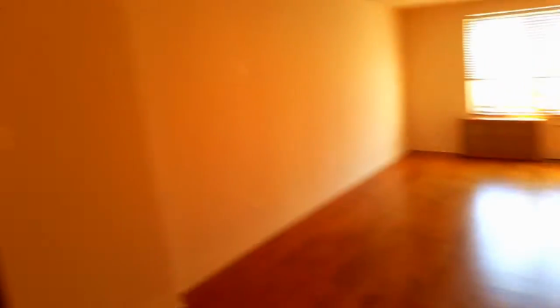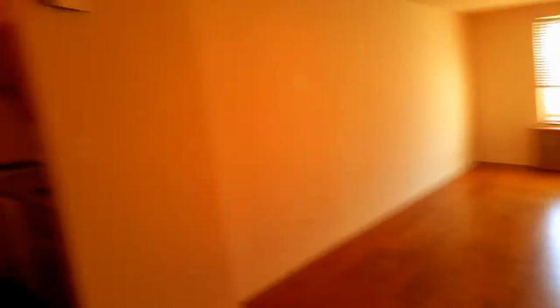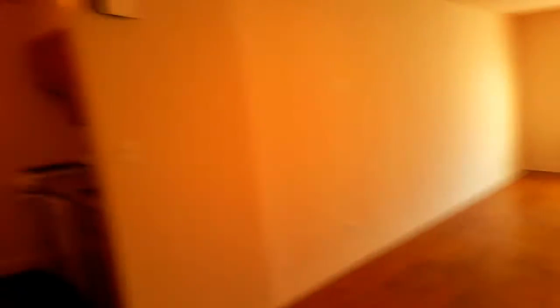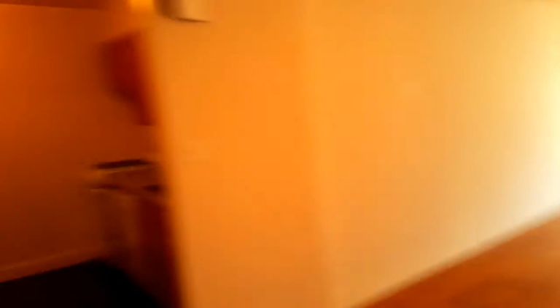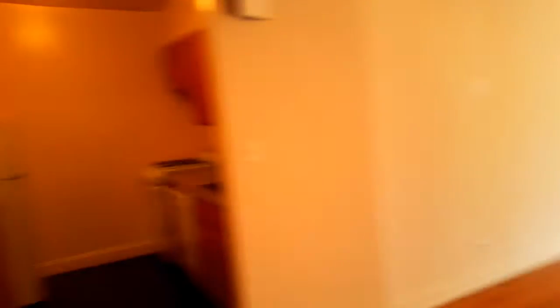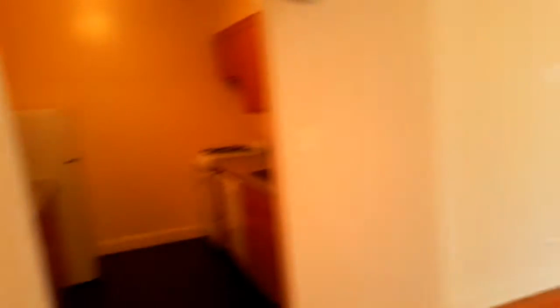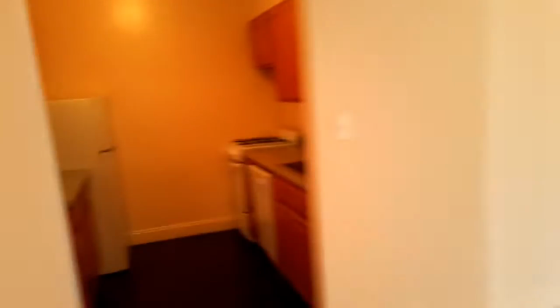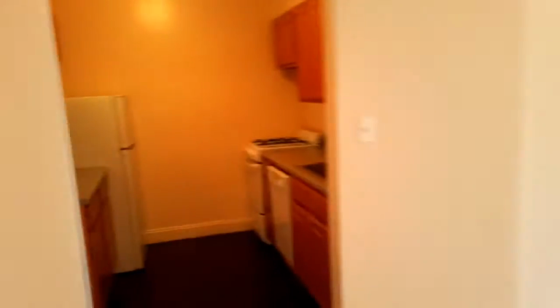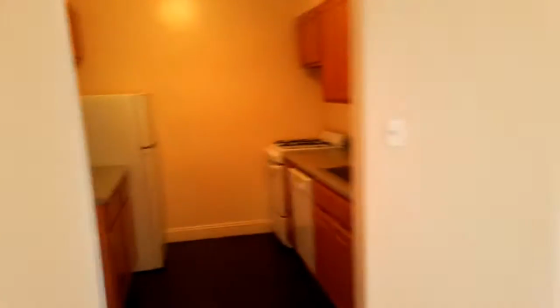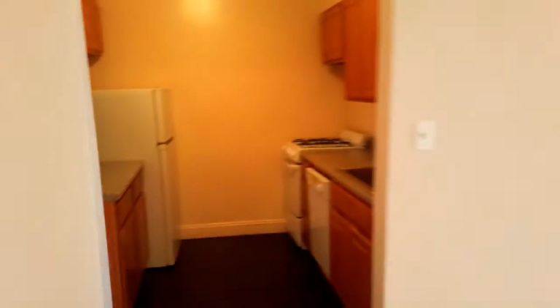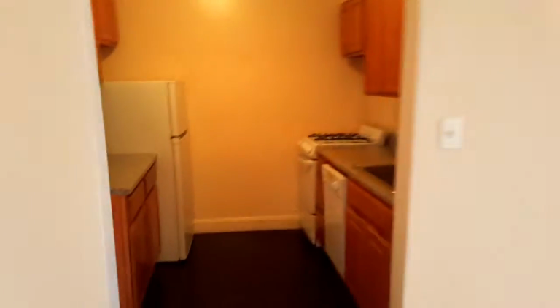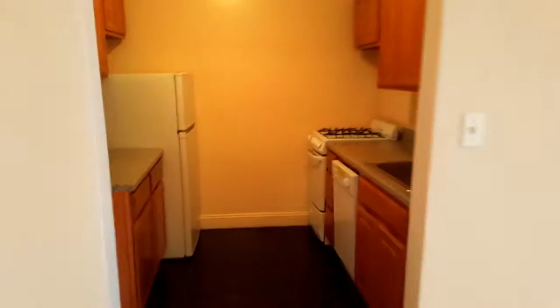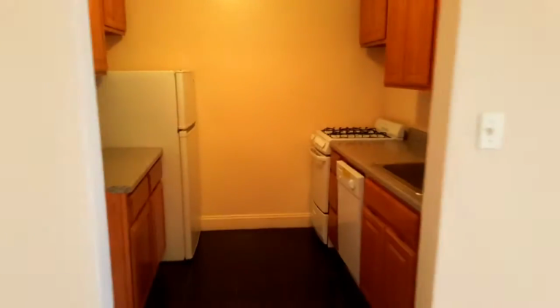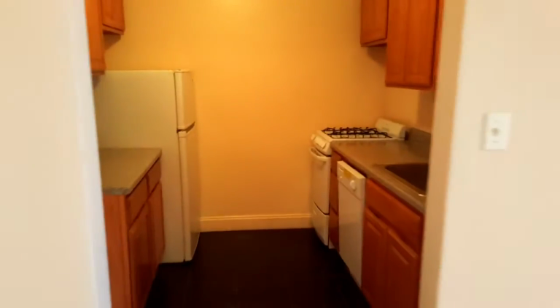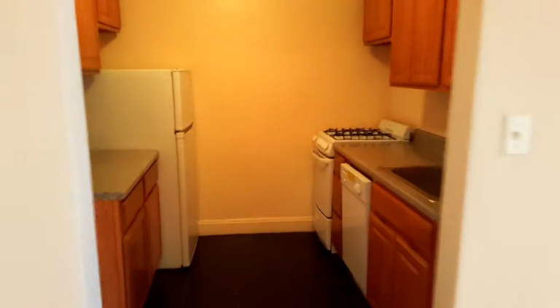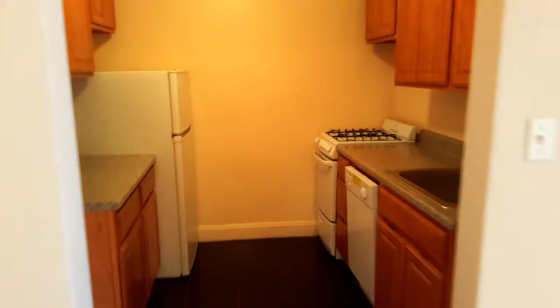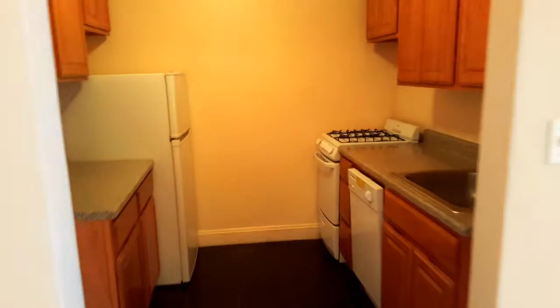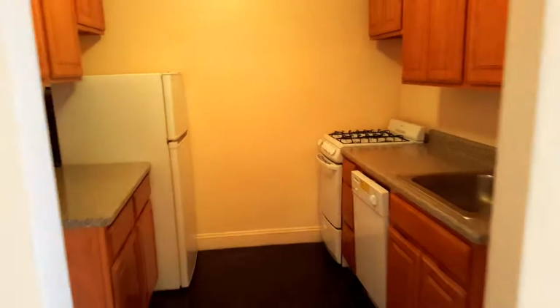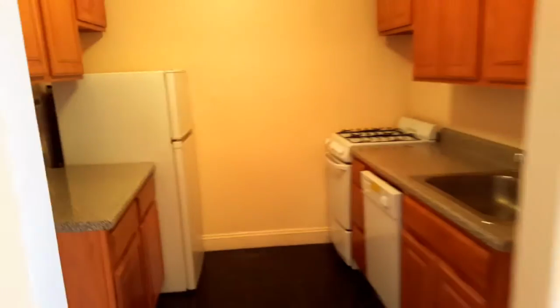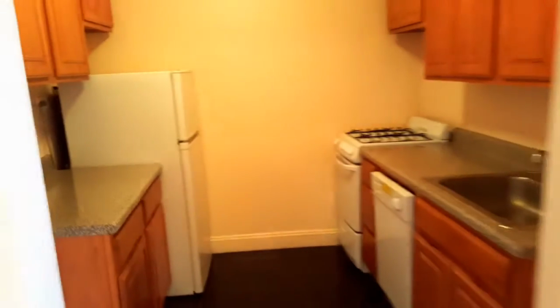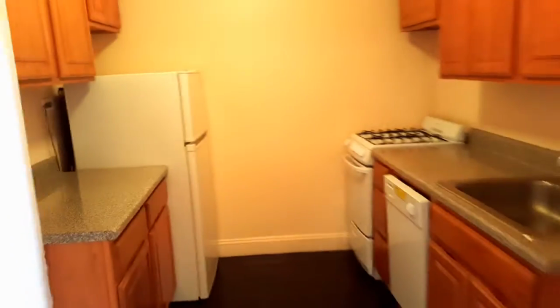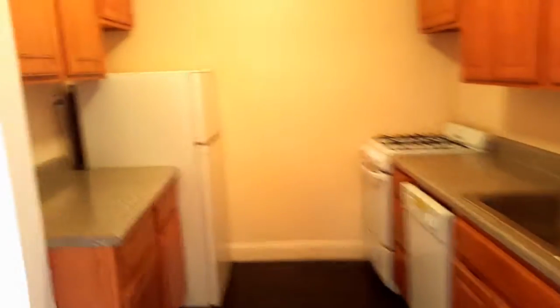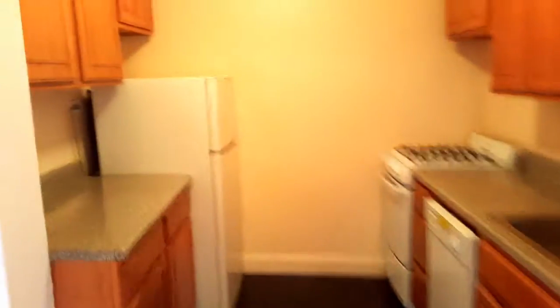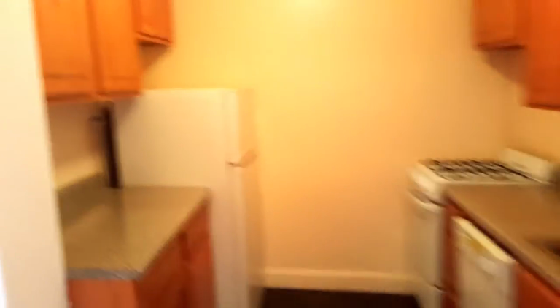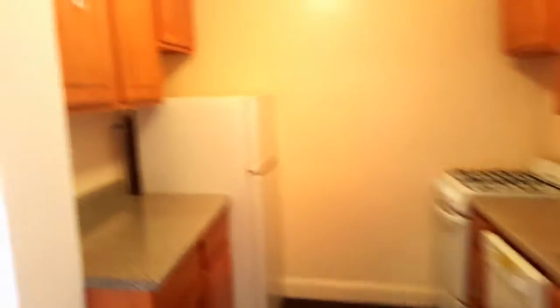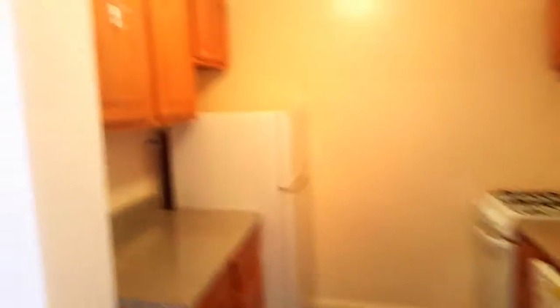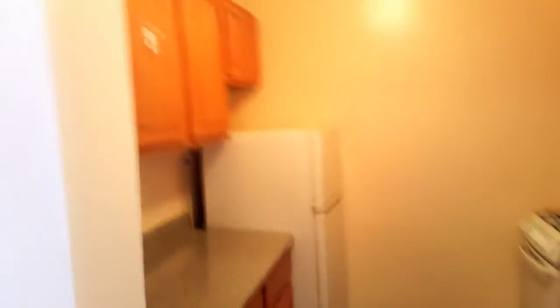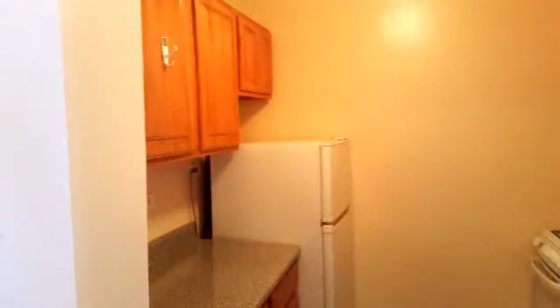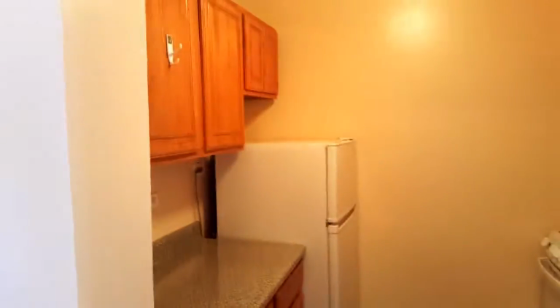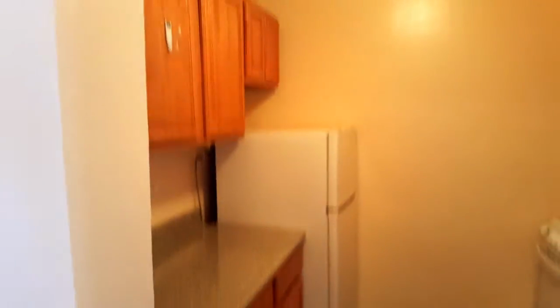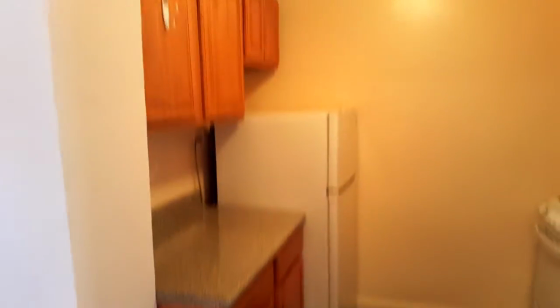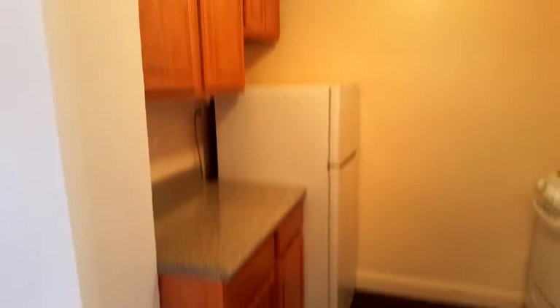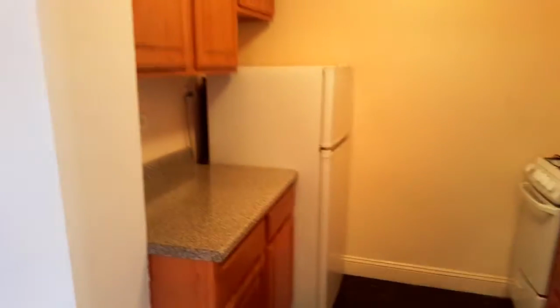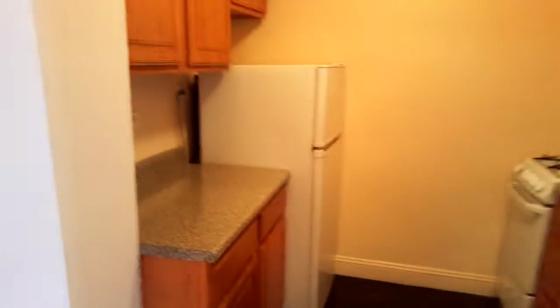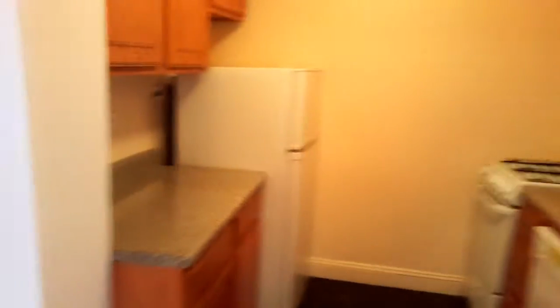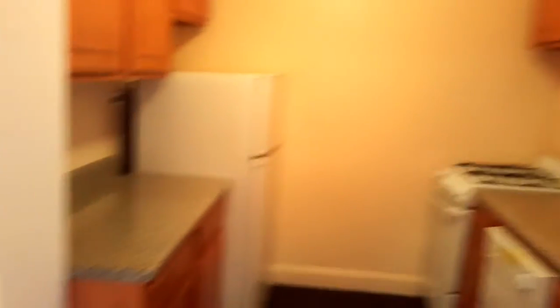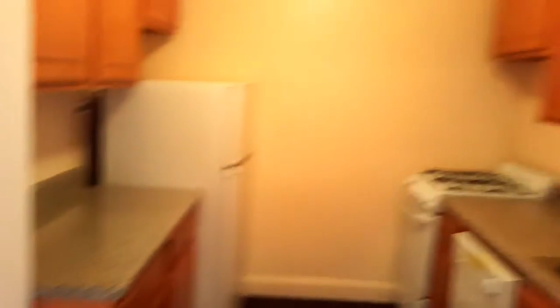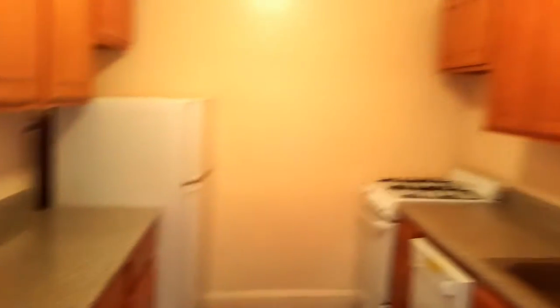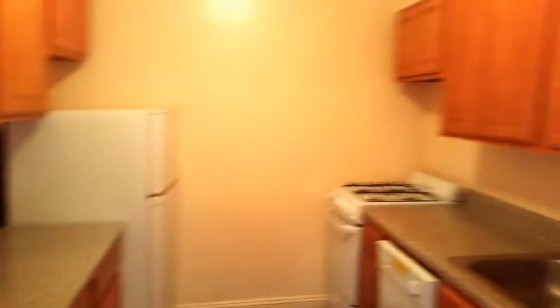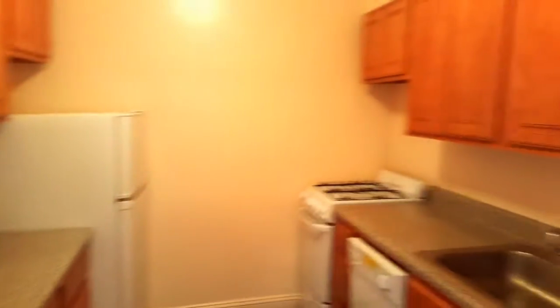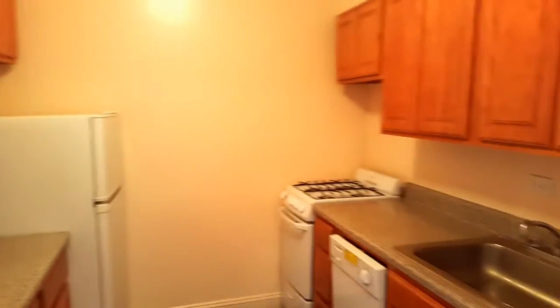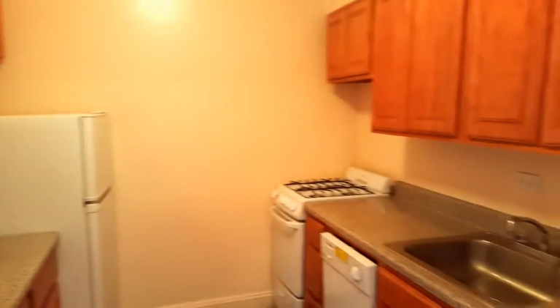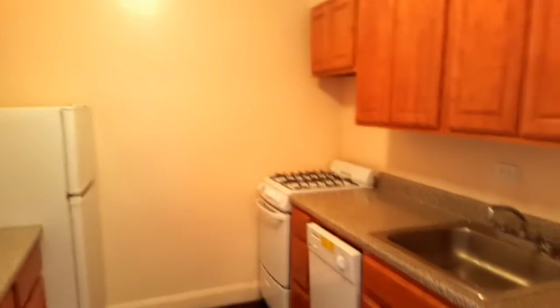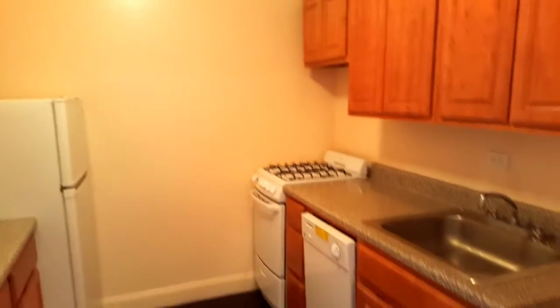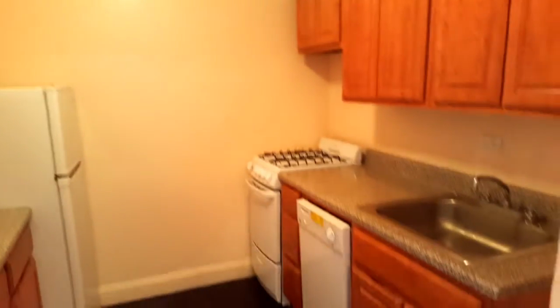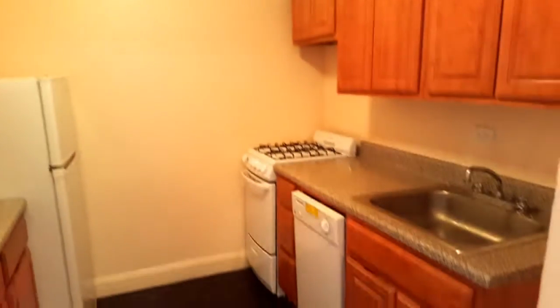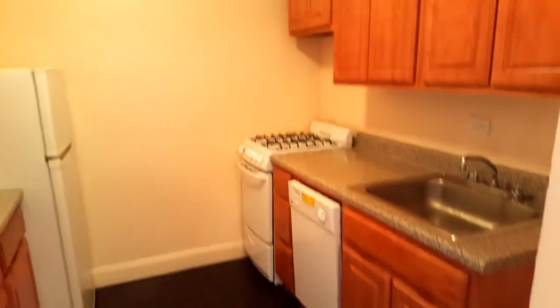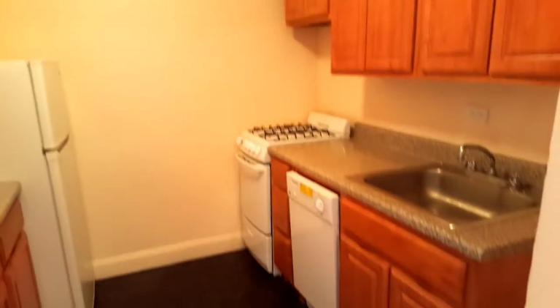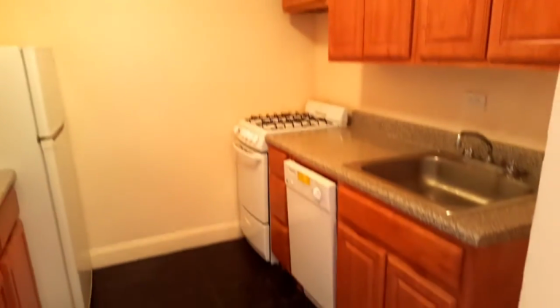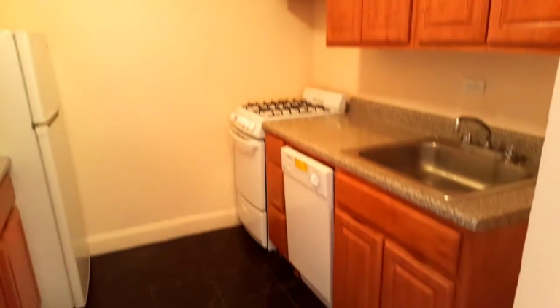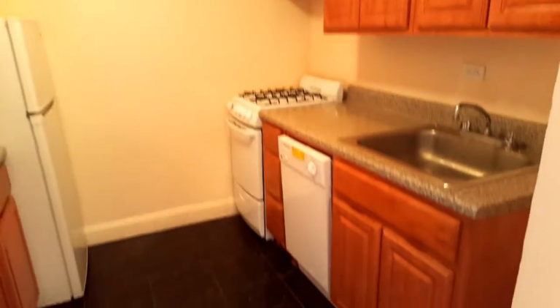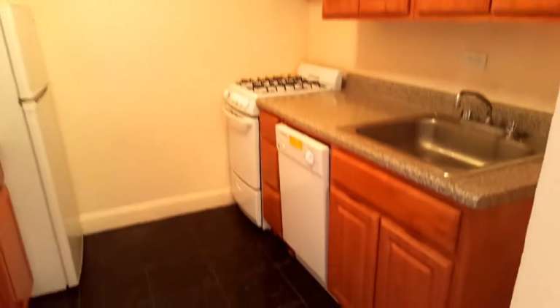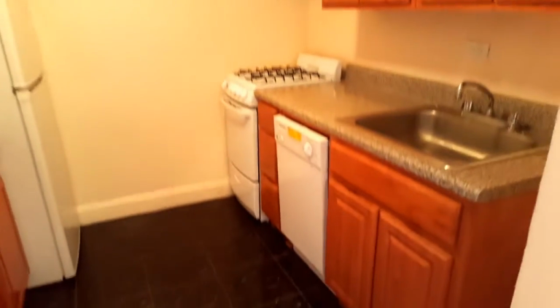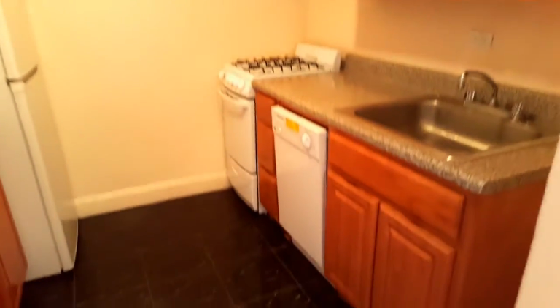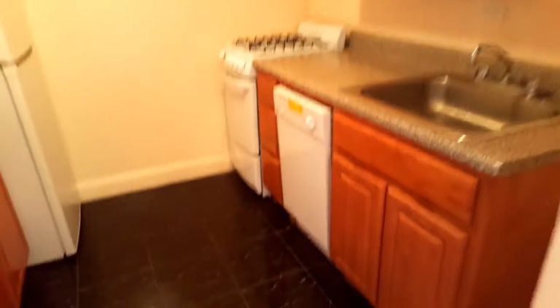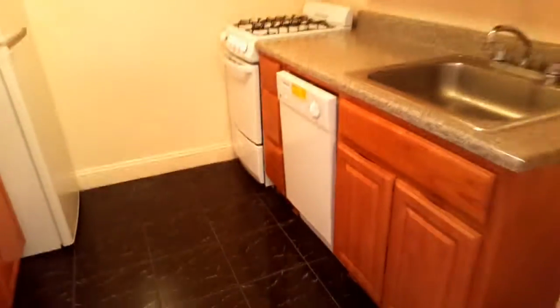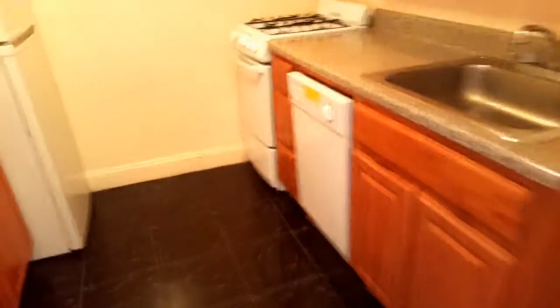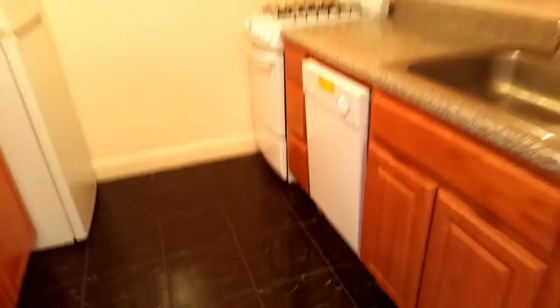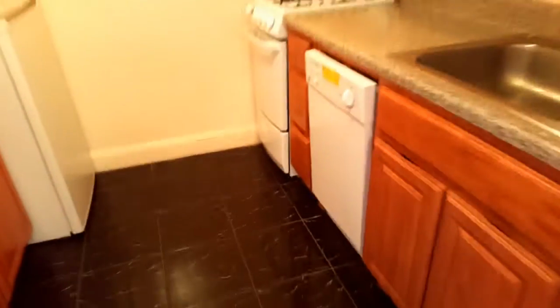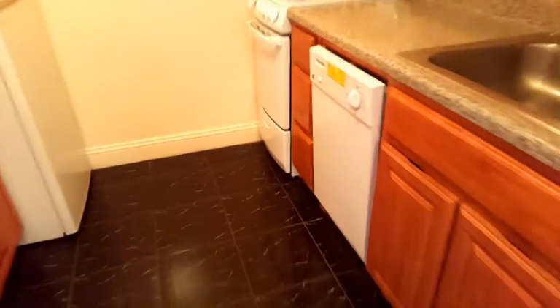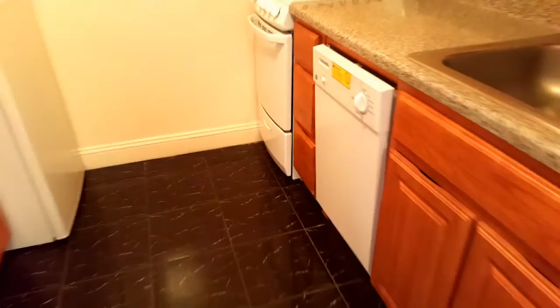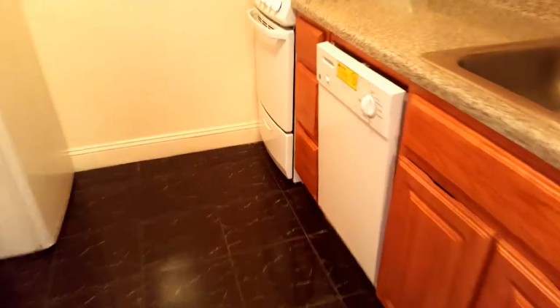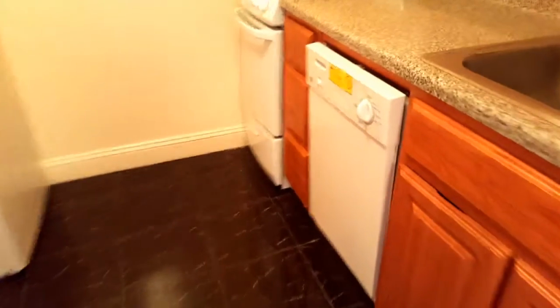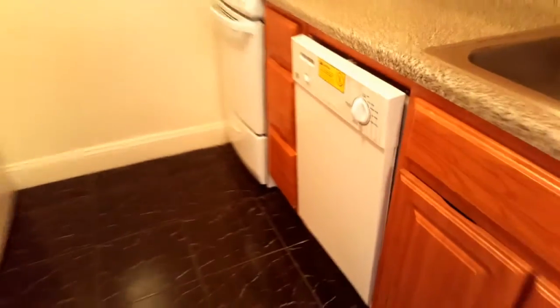Separate kitchen with a lot of cabinets and a lot of counter space. There's also a dishwasher.